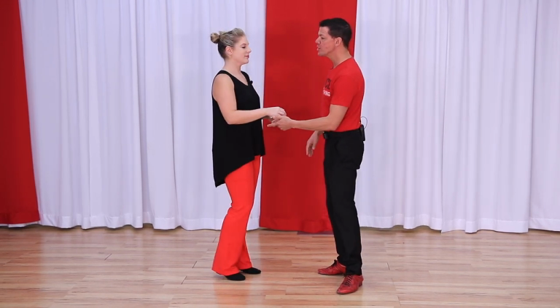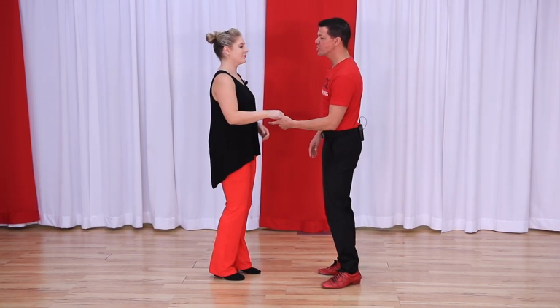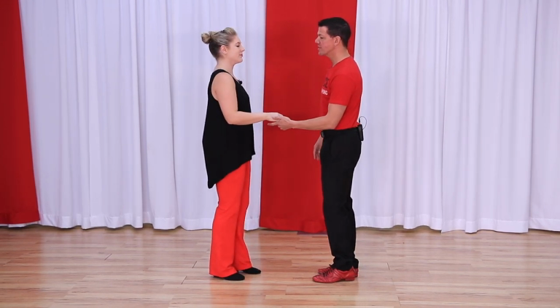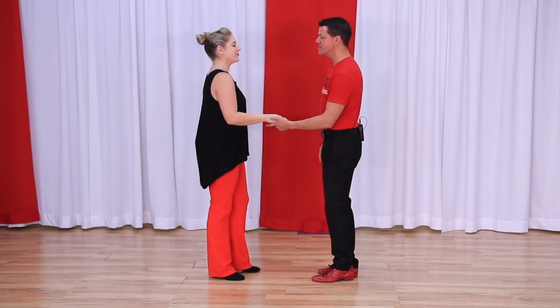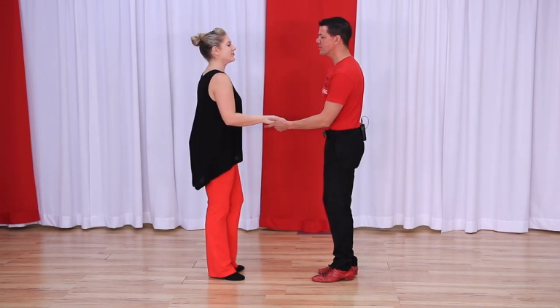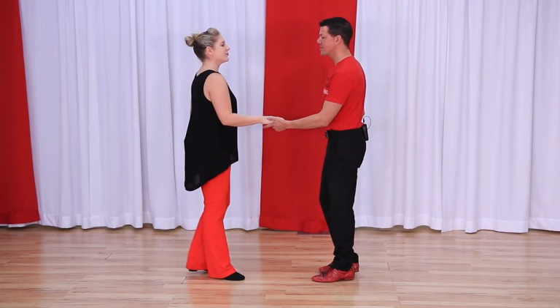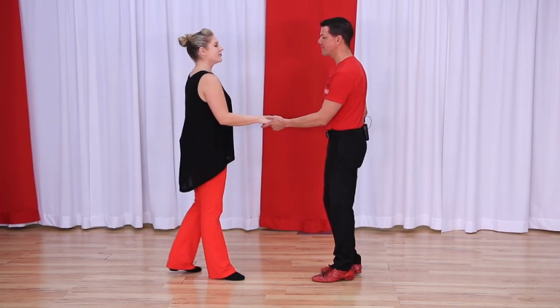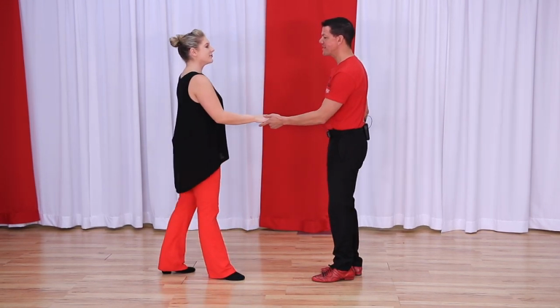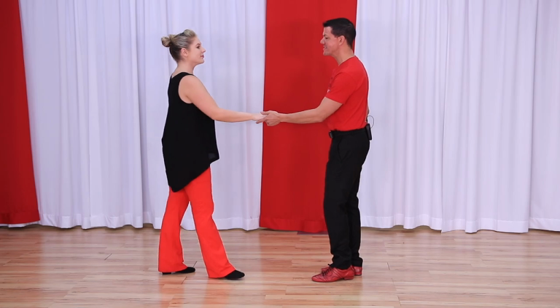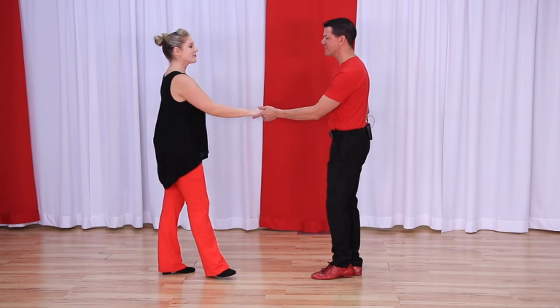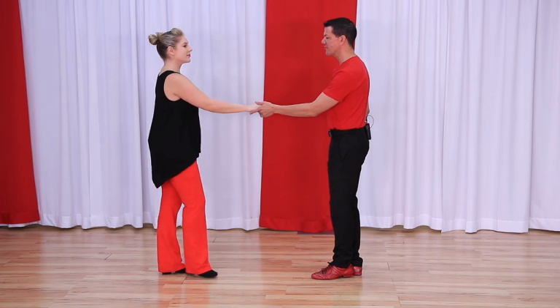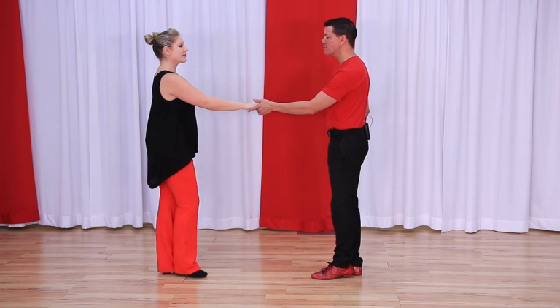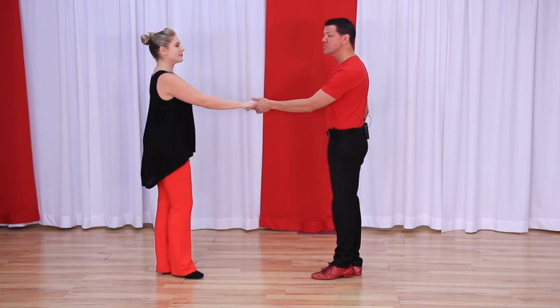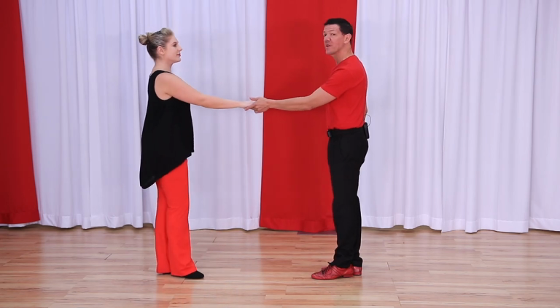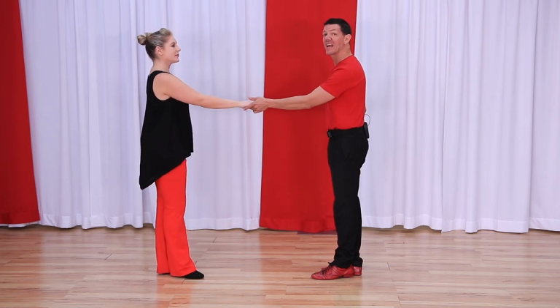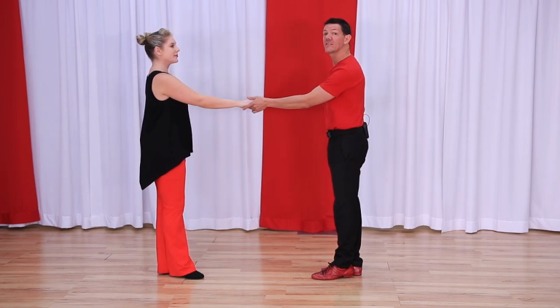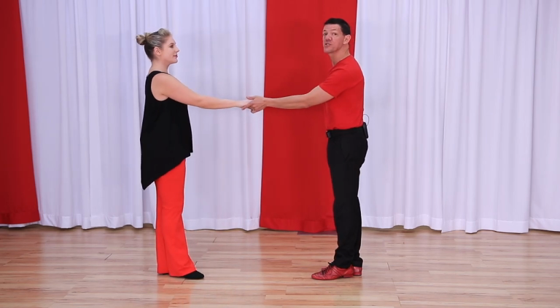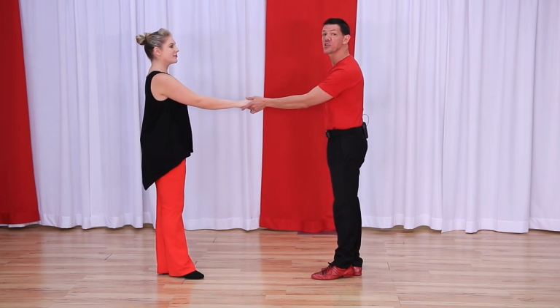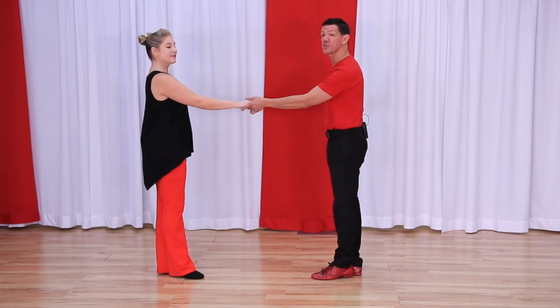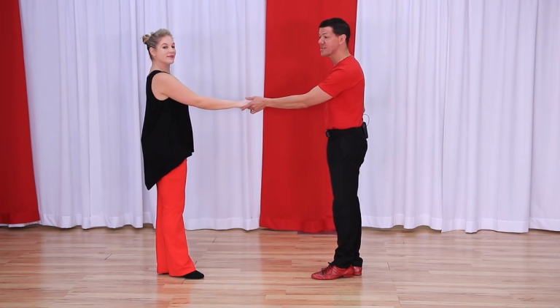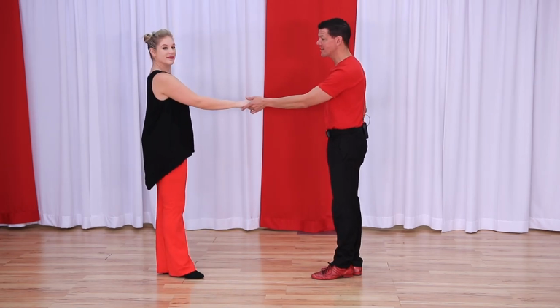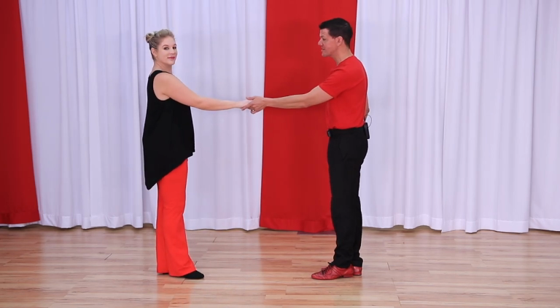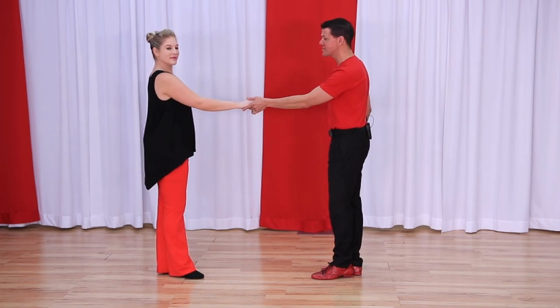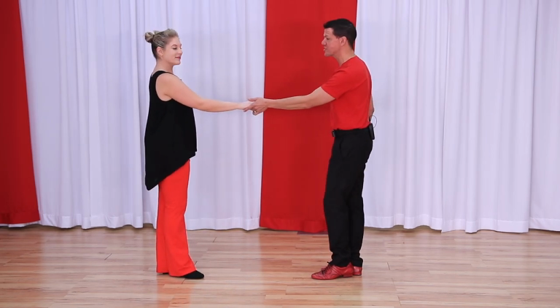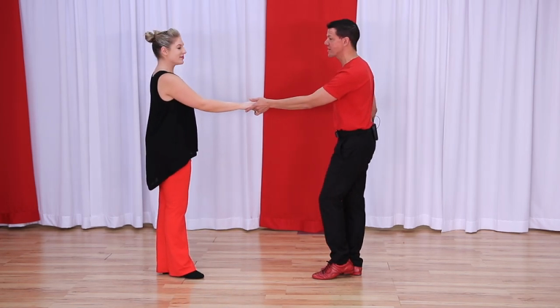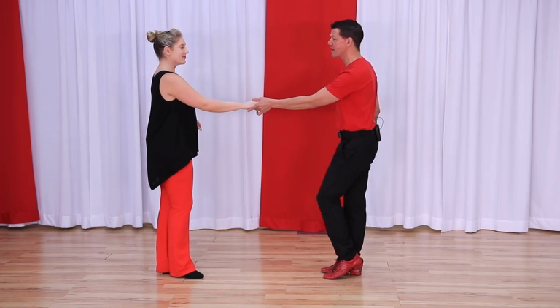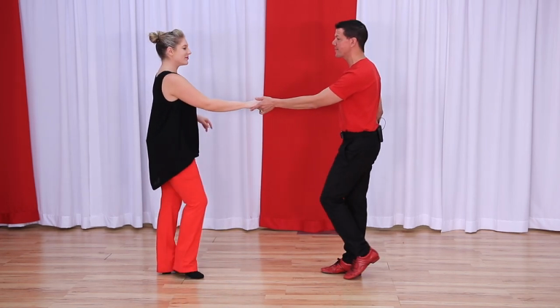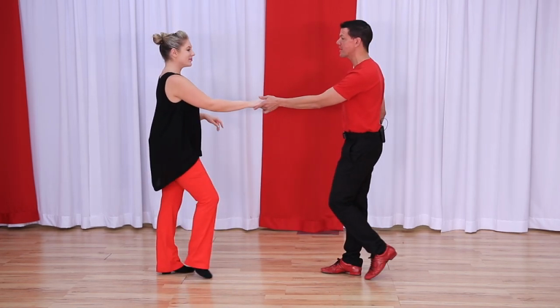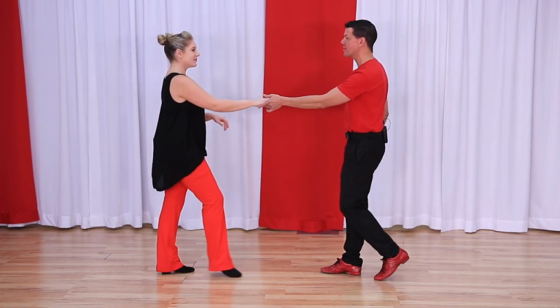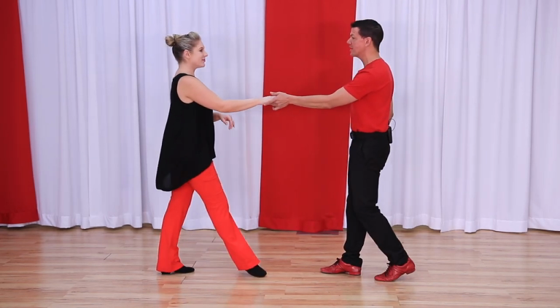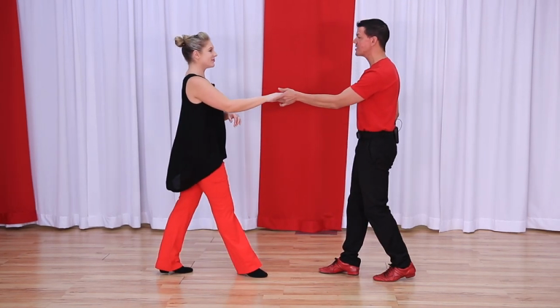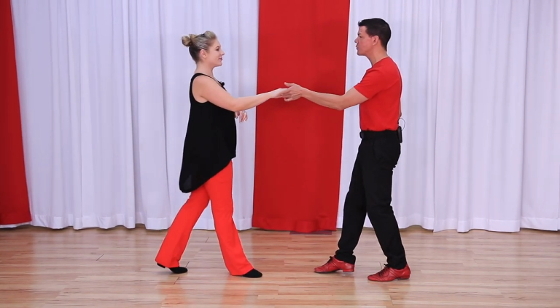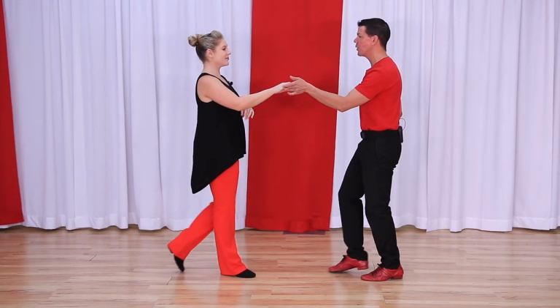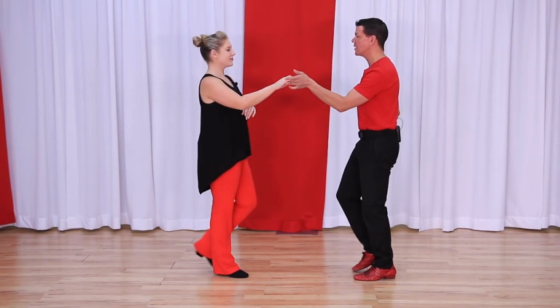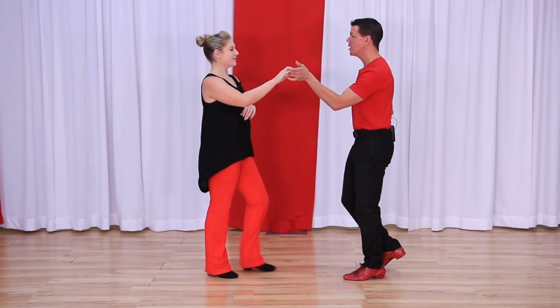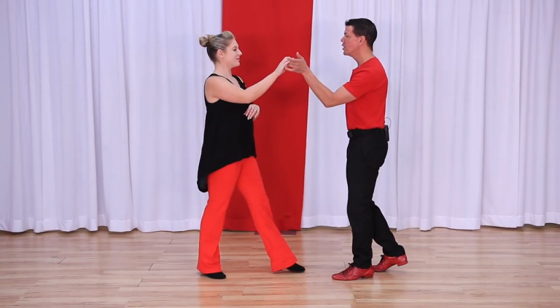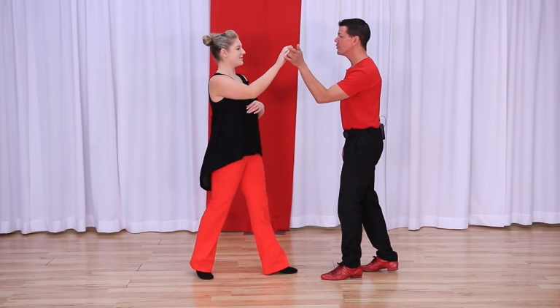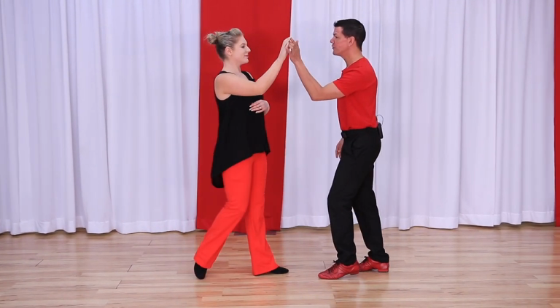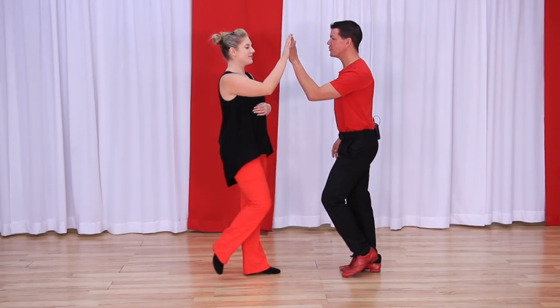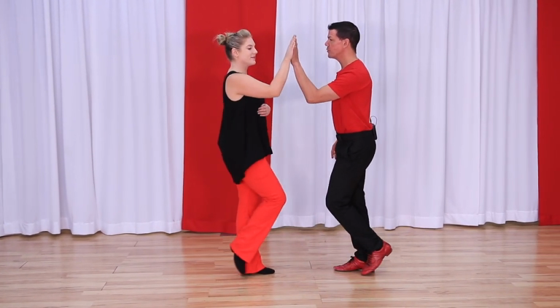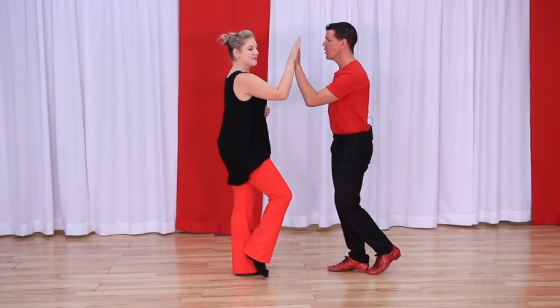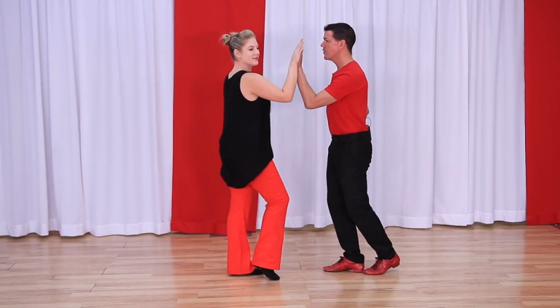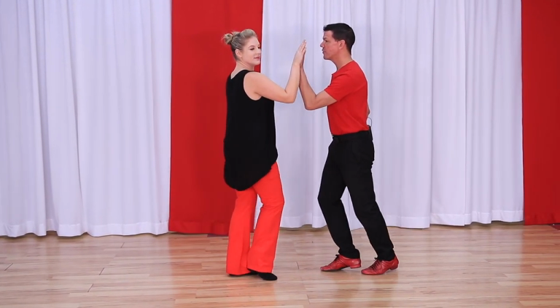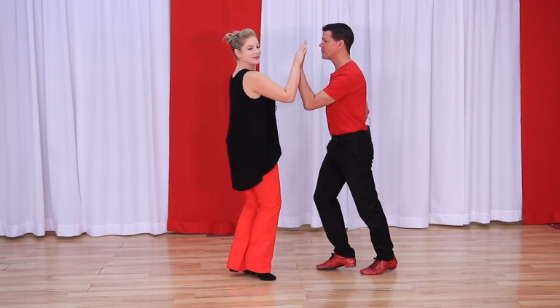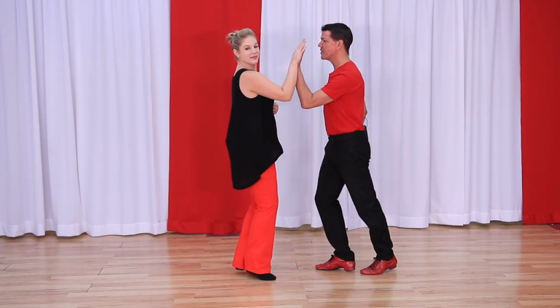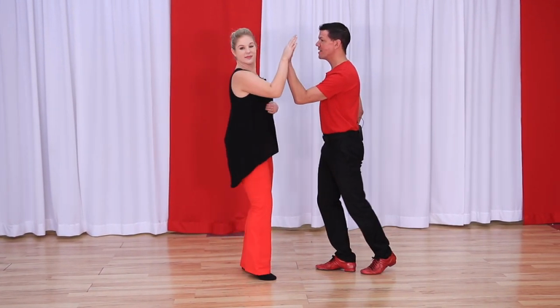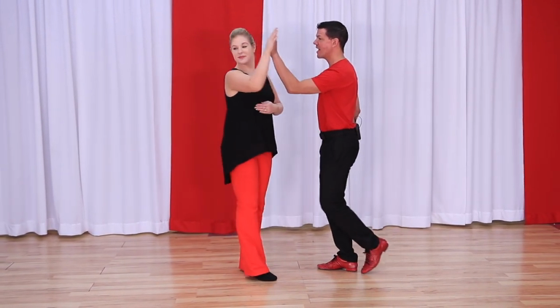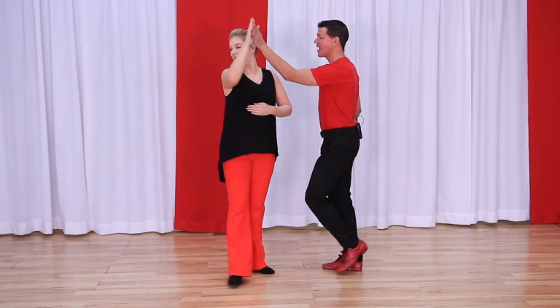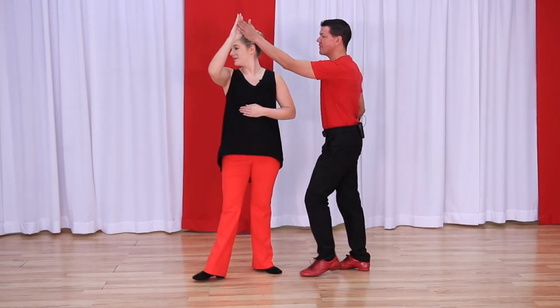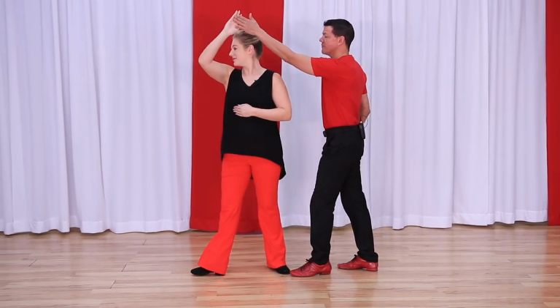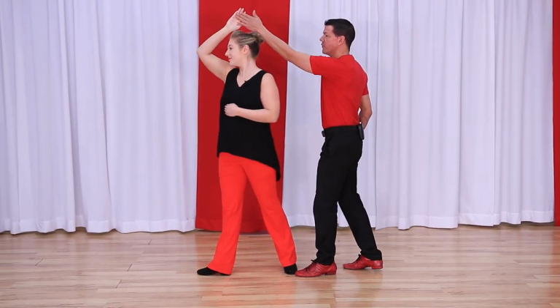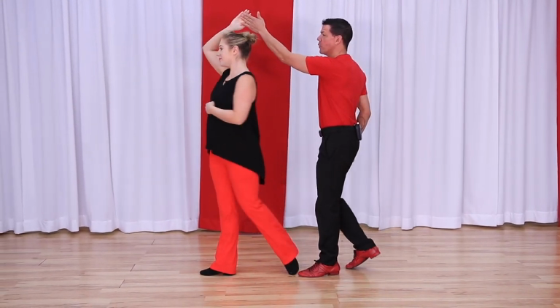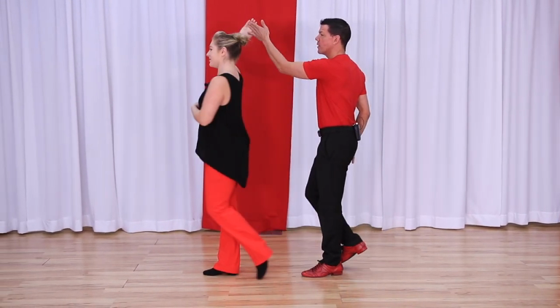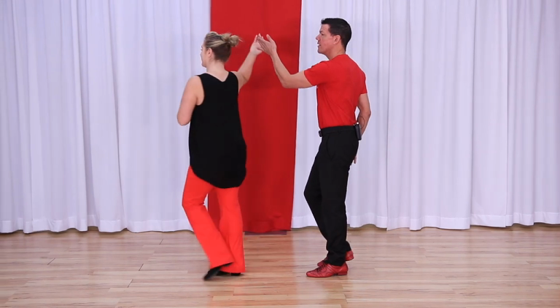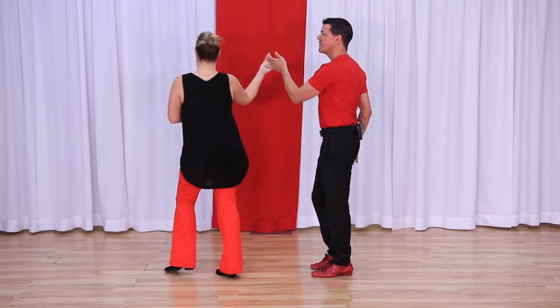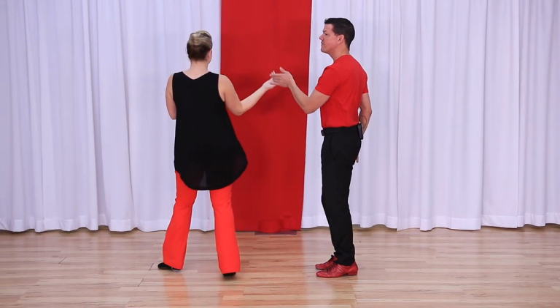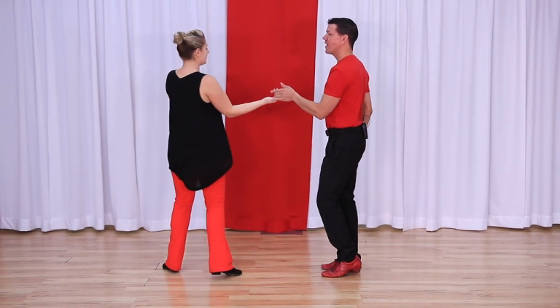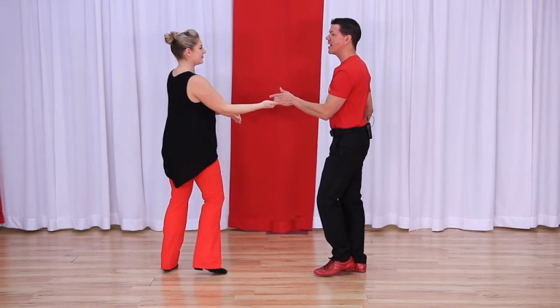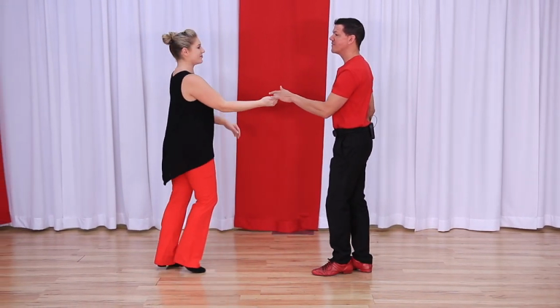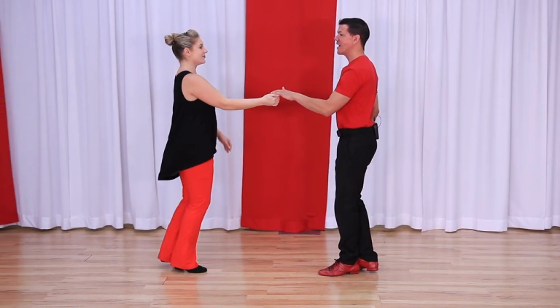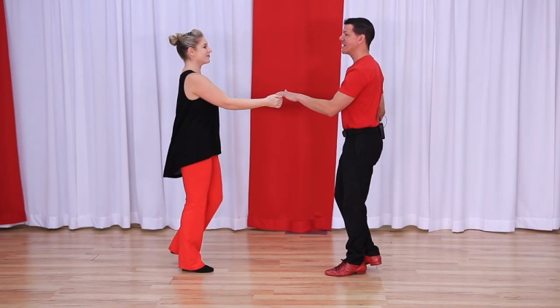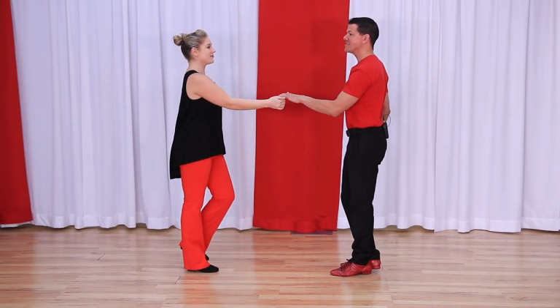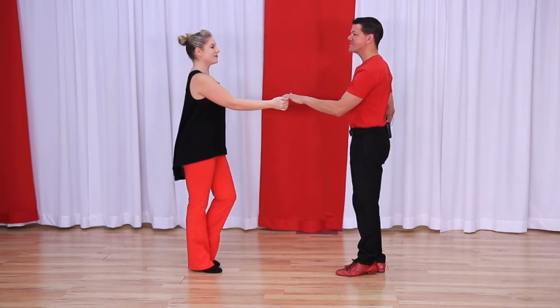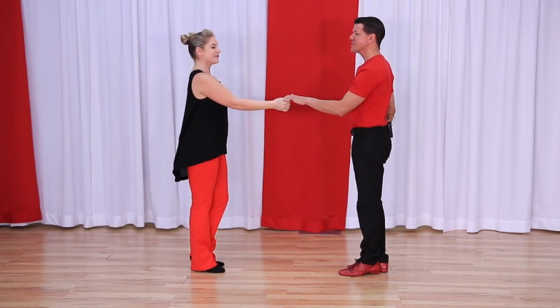Let's look at the basics first. We have the sugar tuck — this is straight out of beginner class. One, two, three and four, five and six.